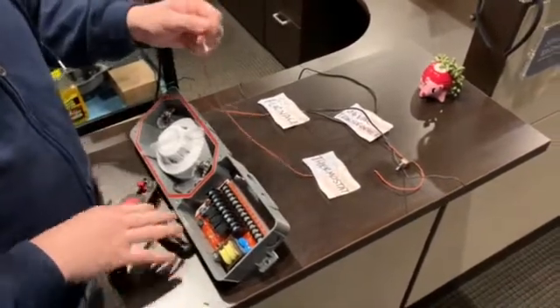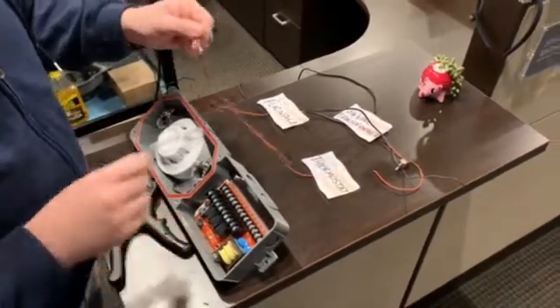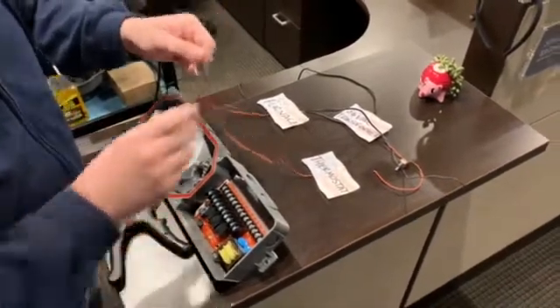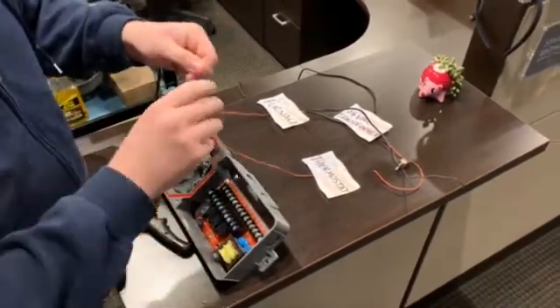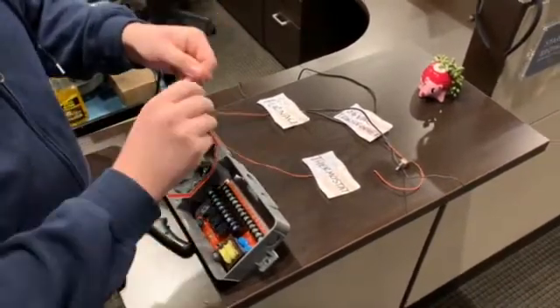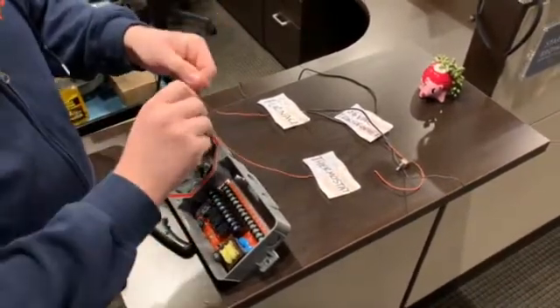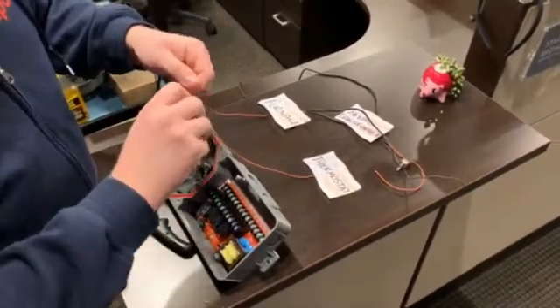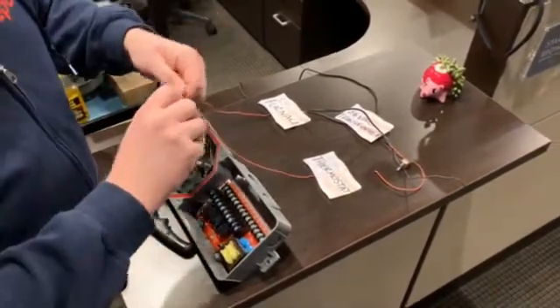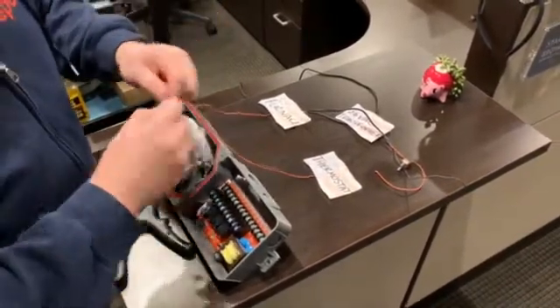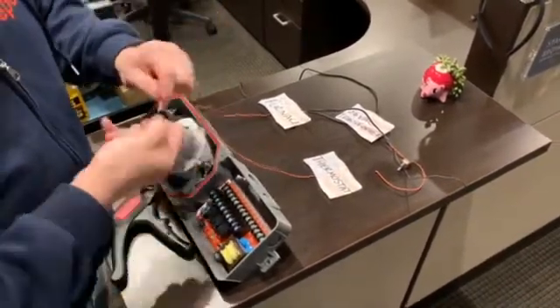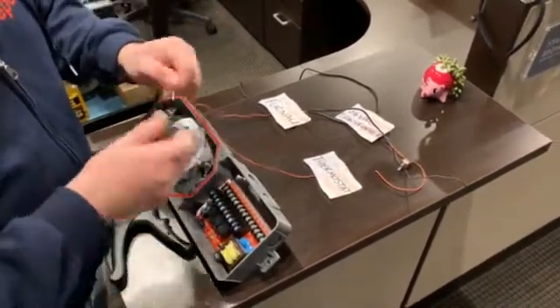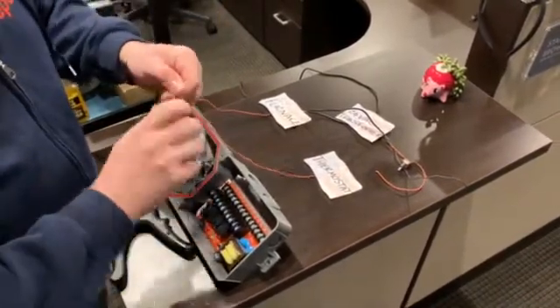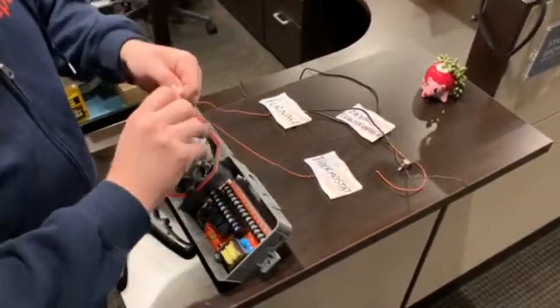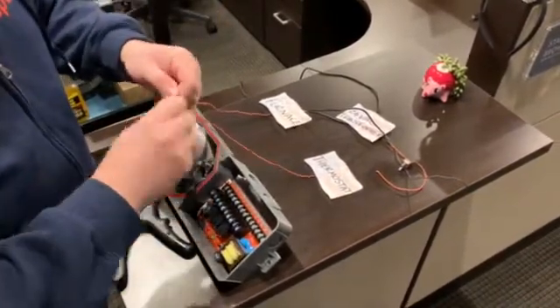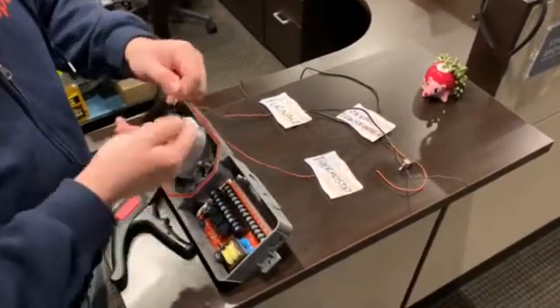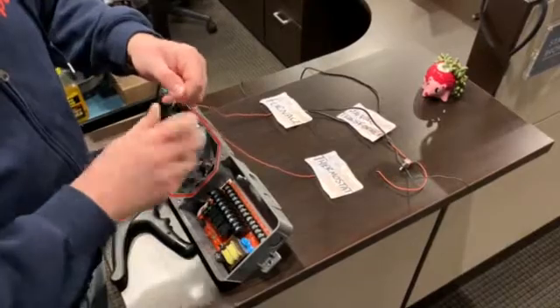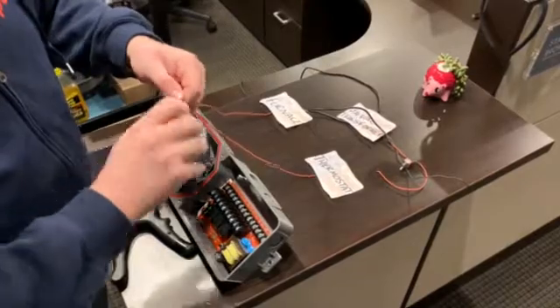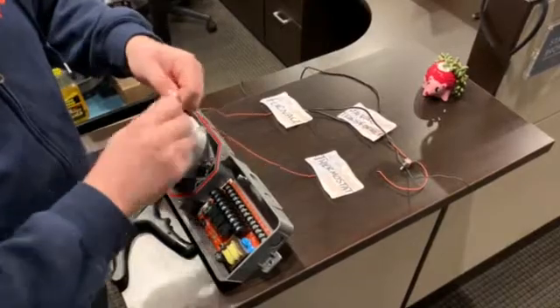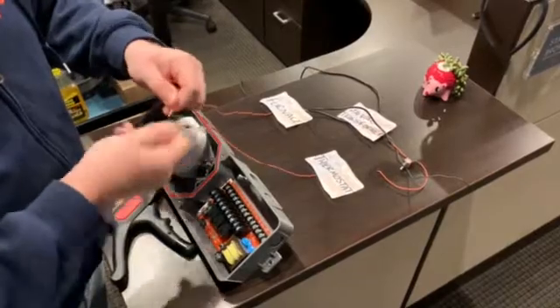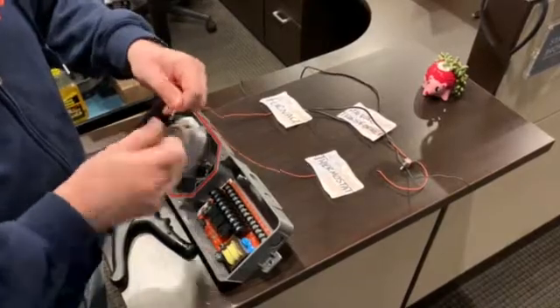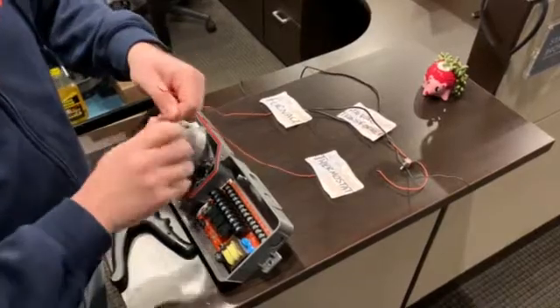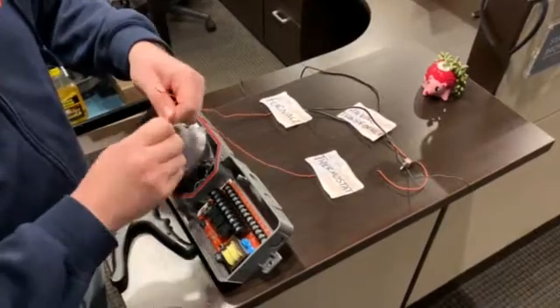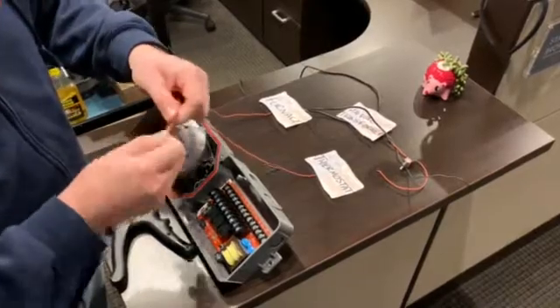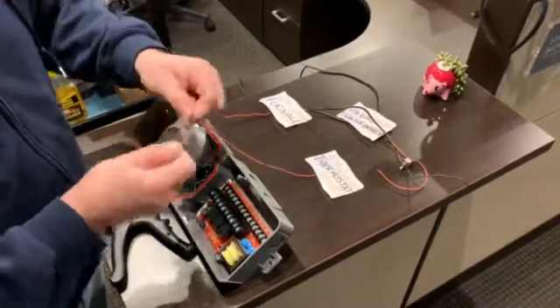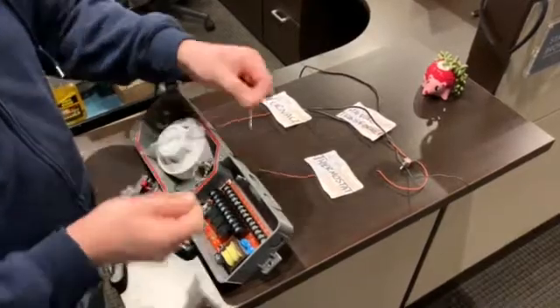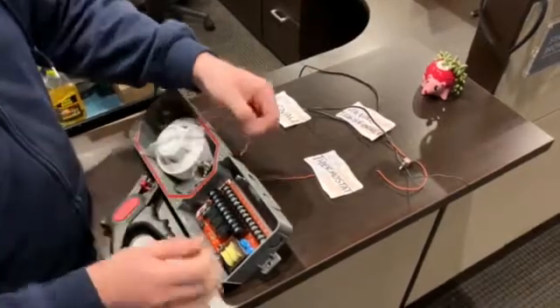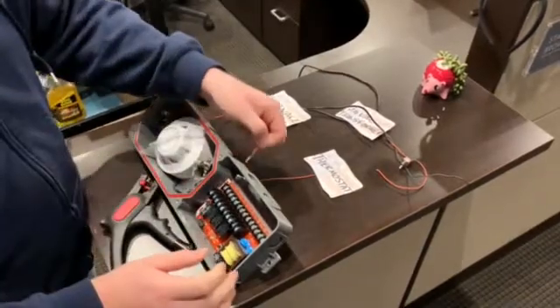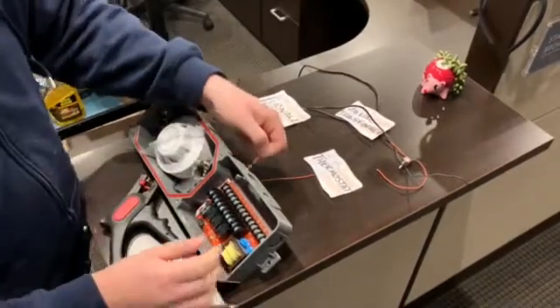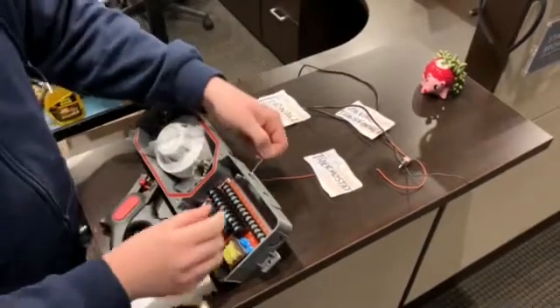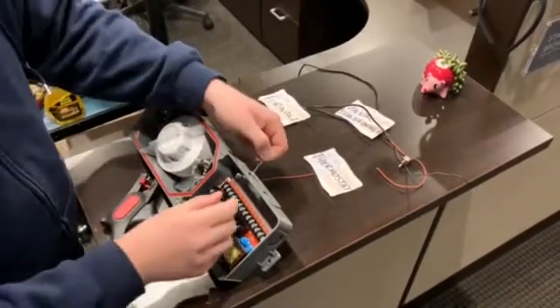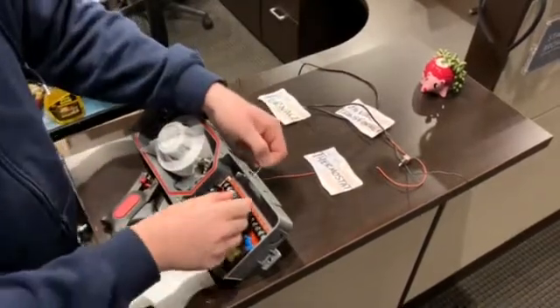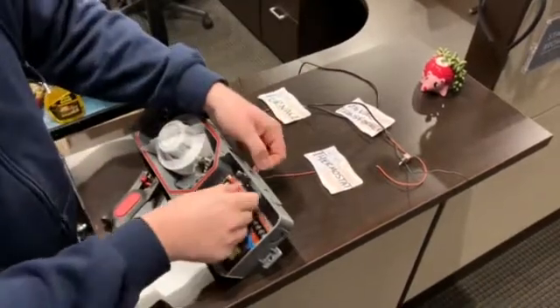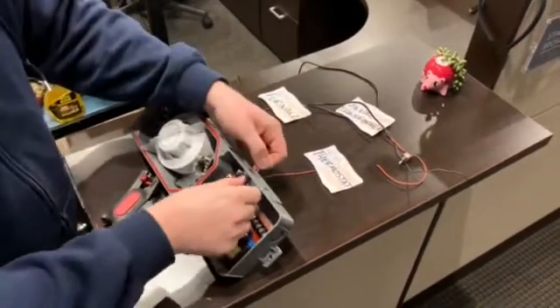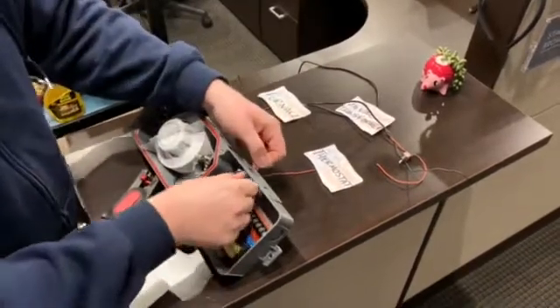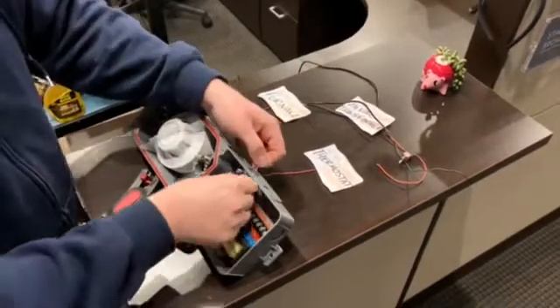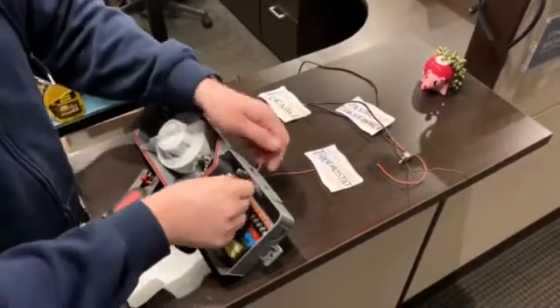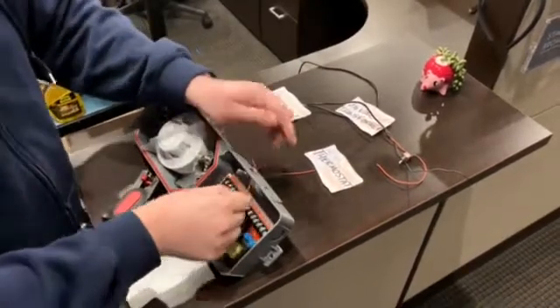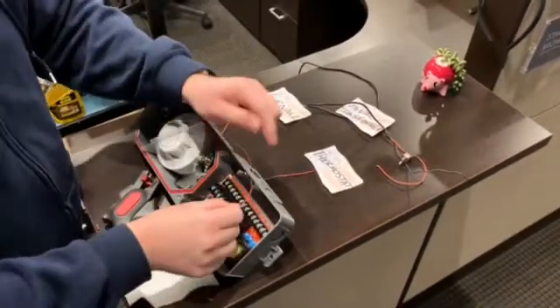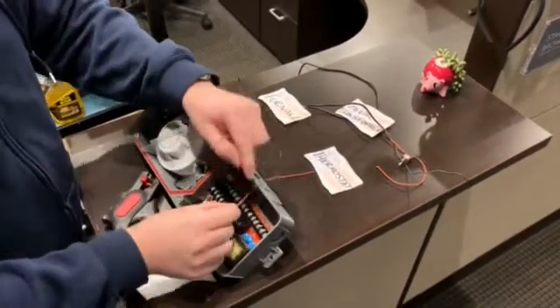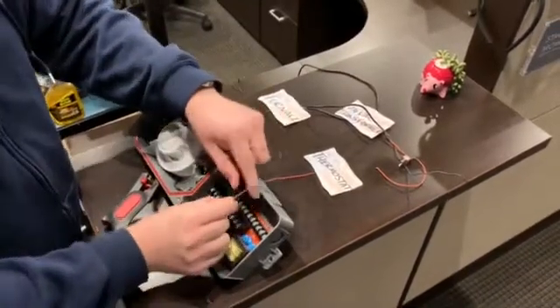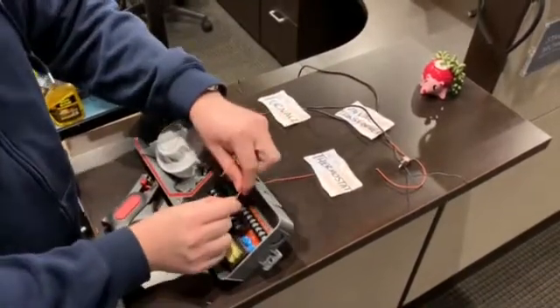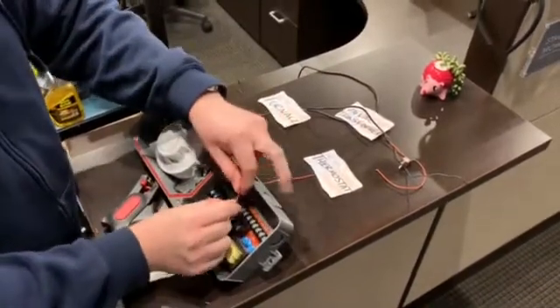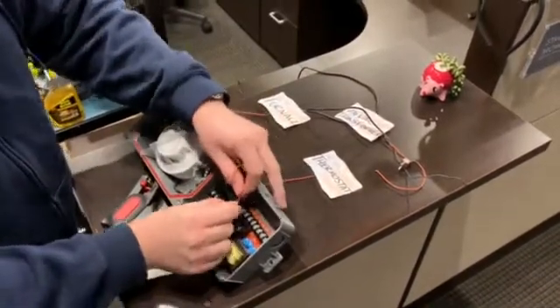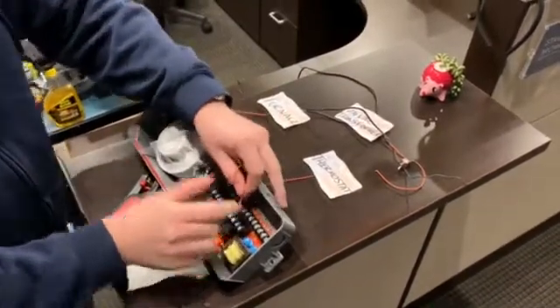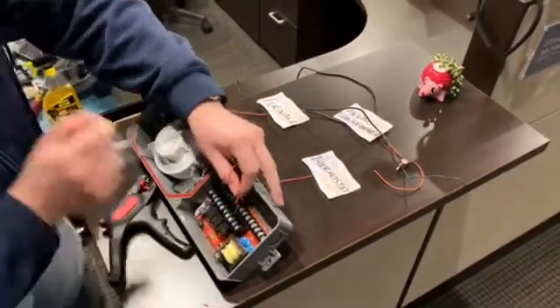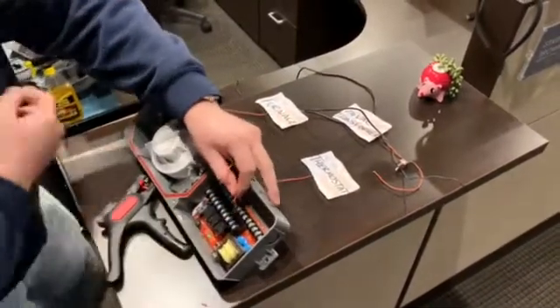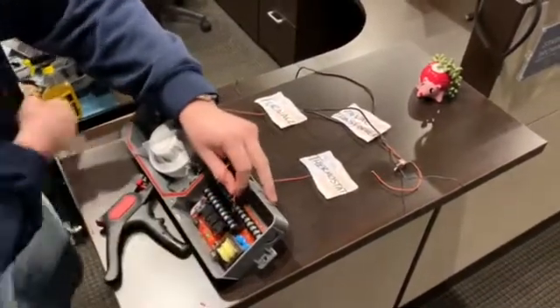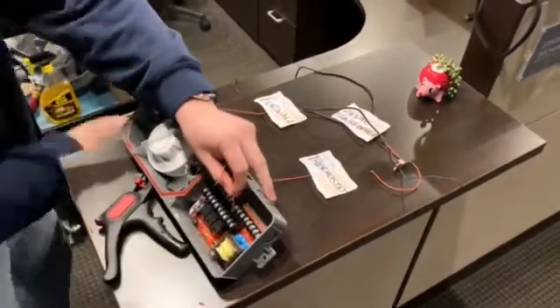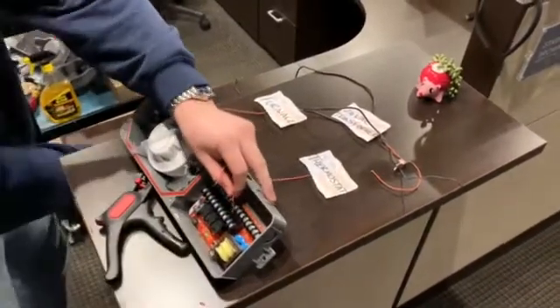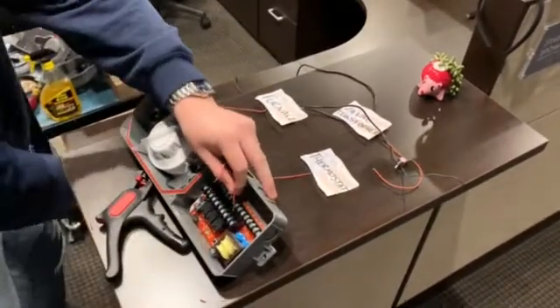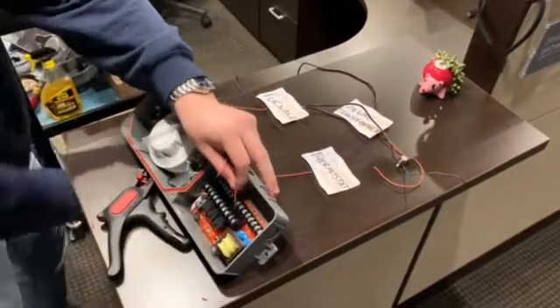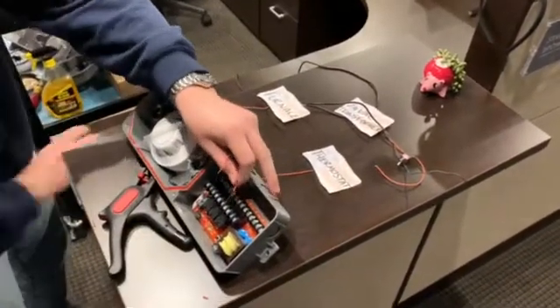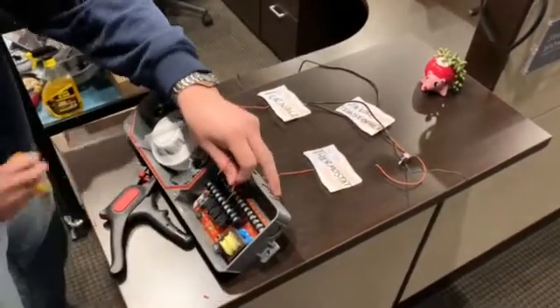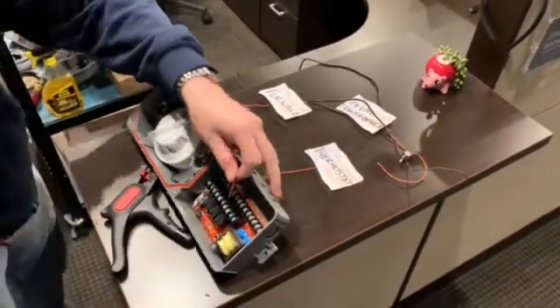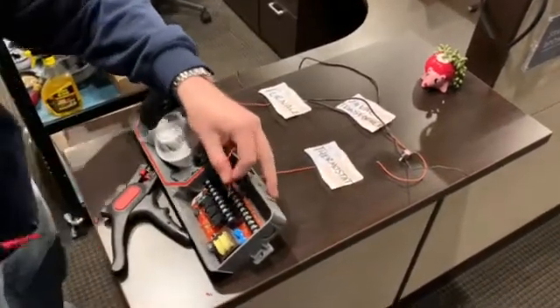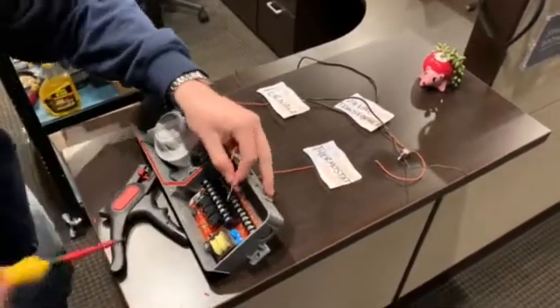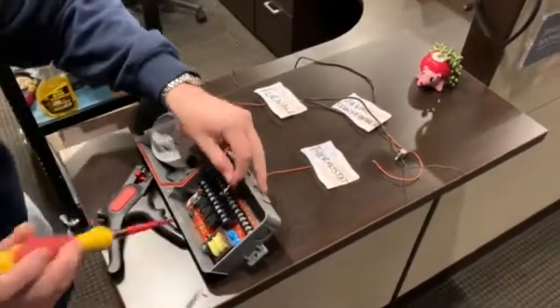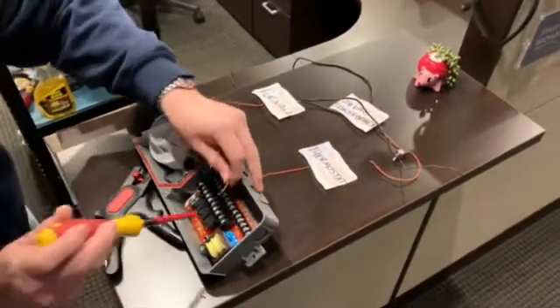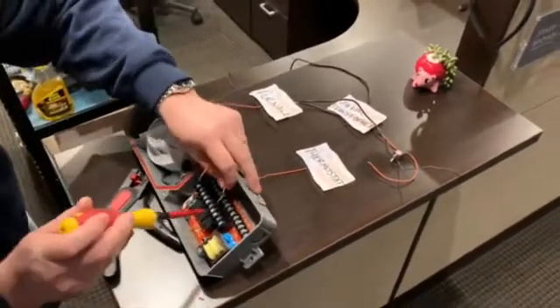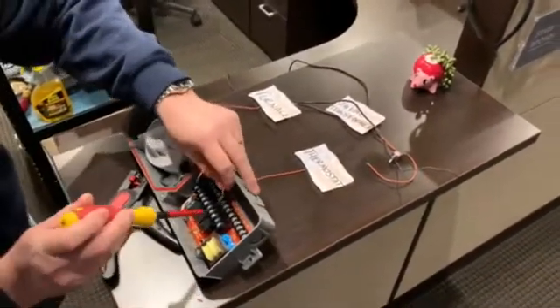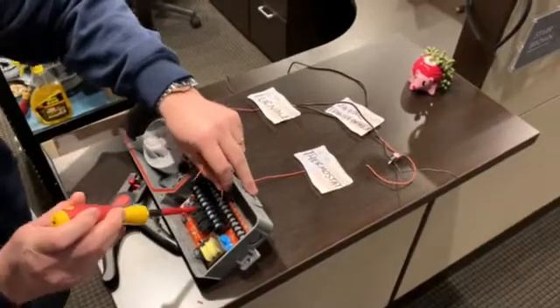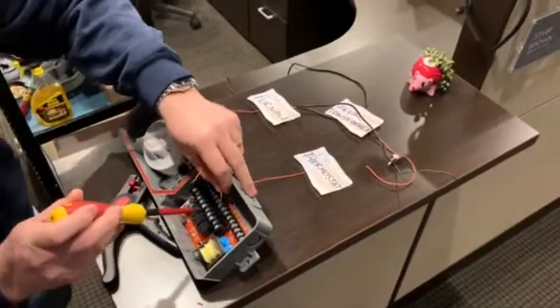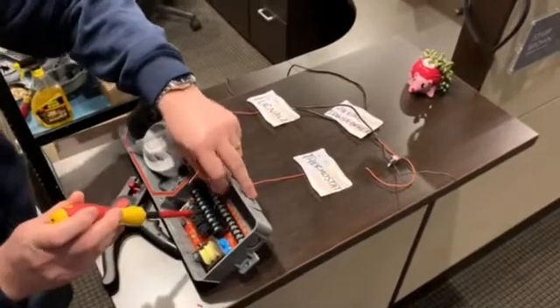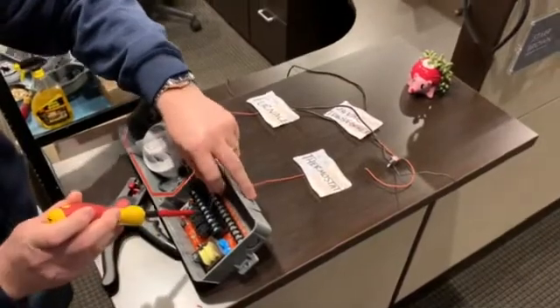What we're going to do is take this wire and run it through terminal 16 and 6. This is our alarm terminal.